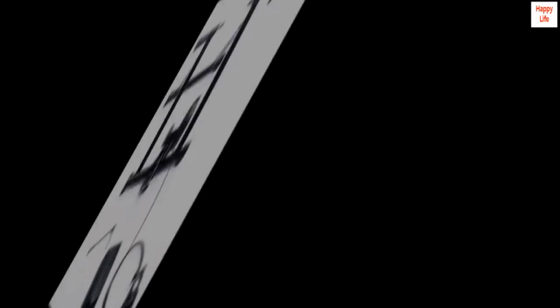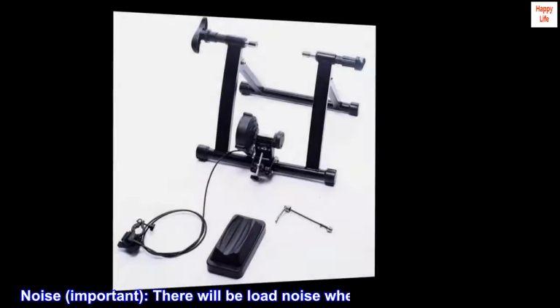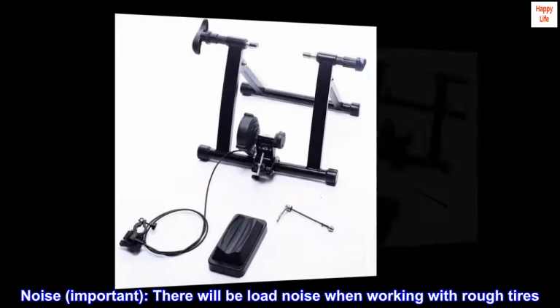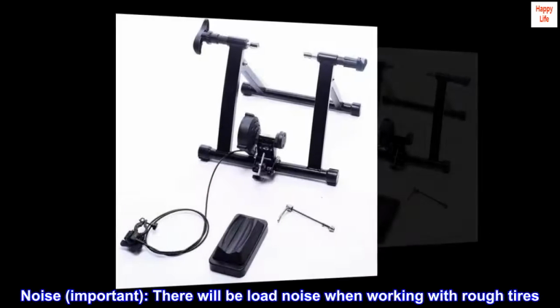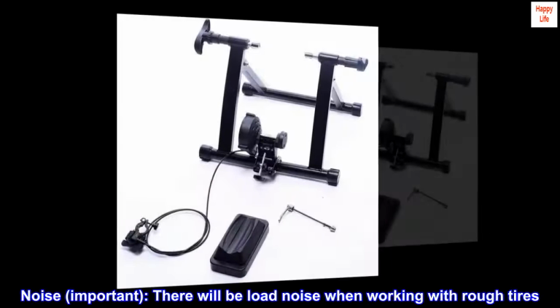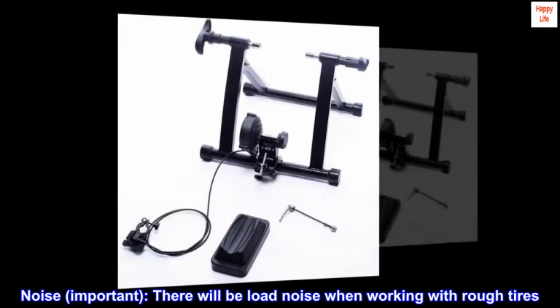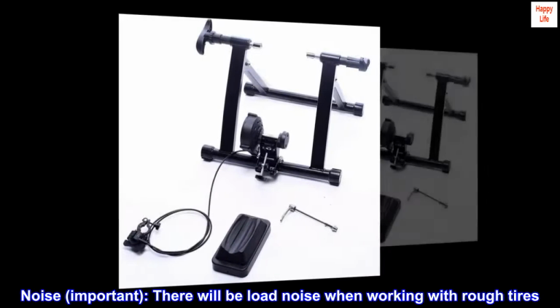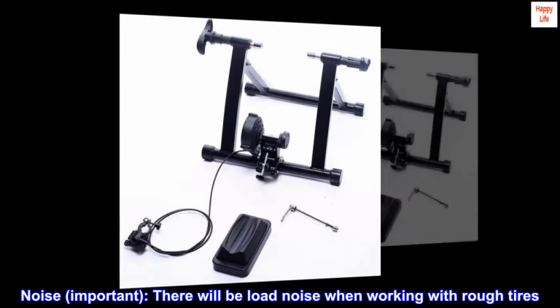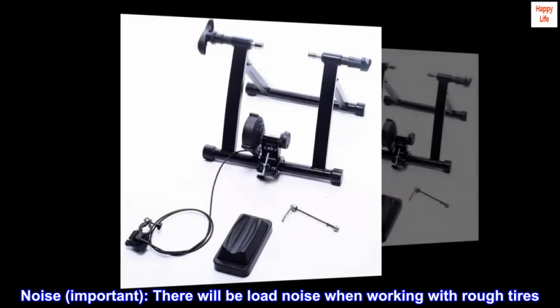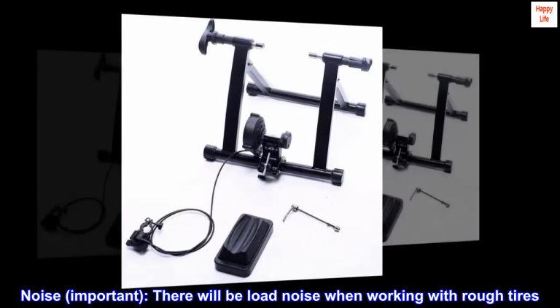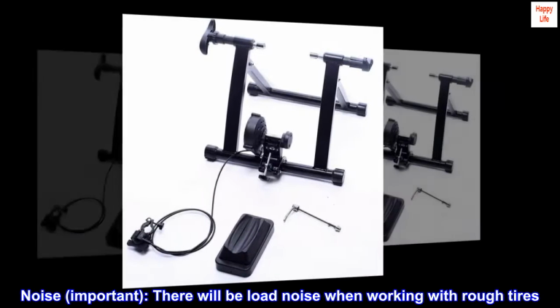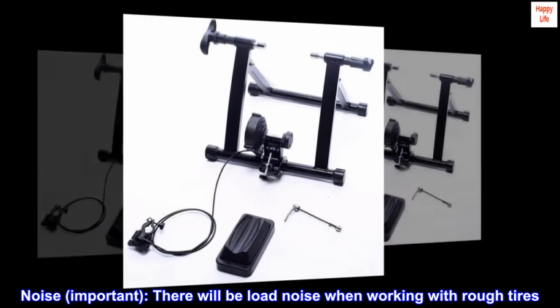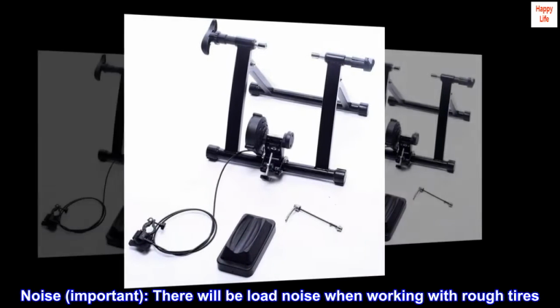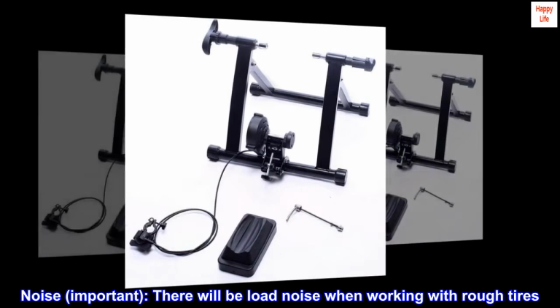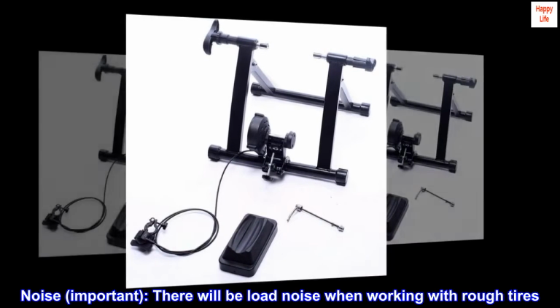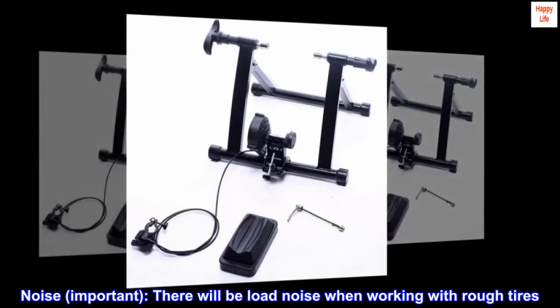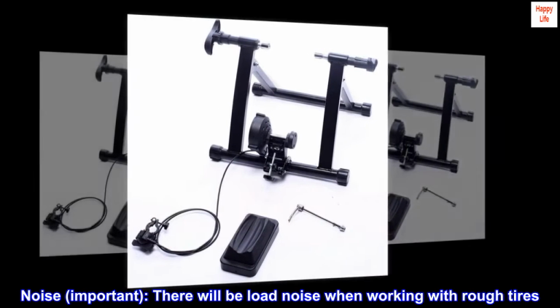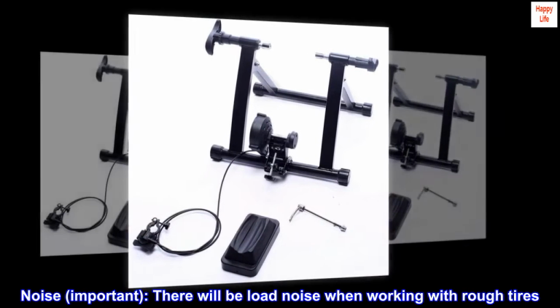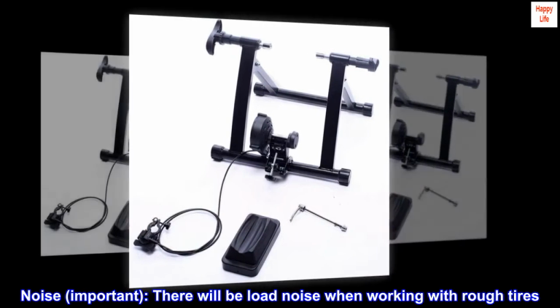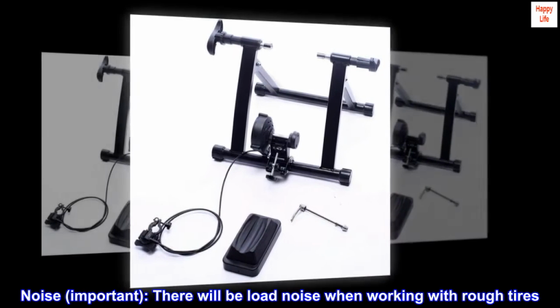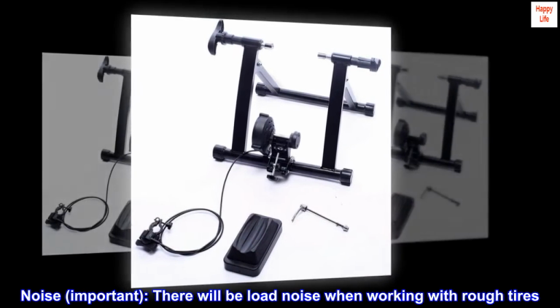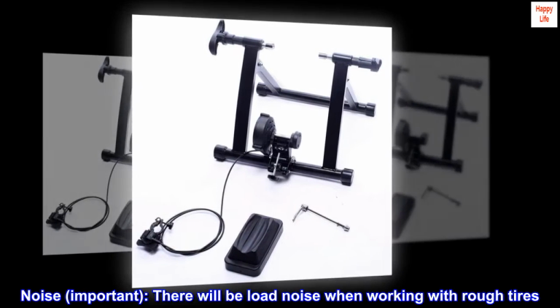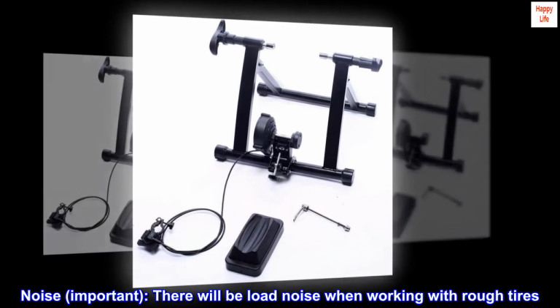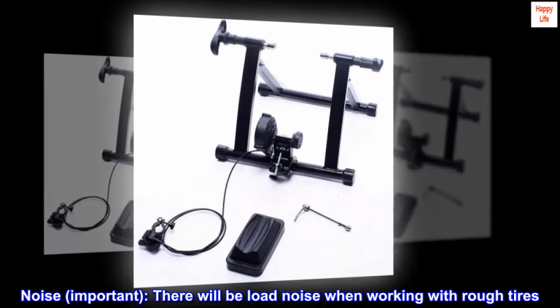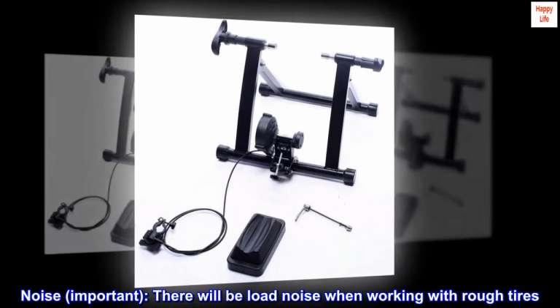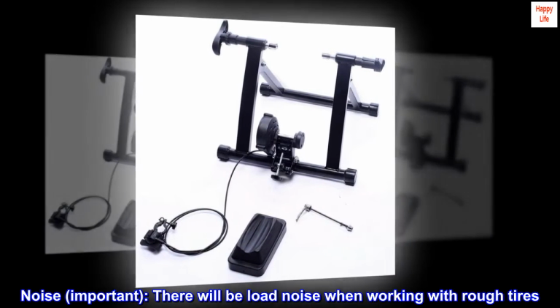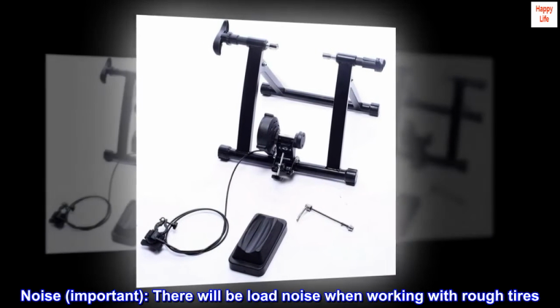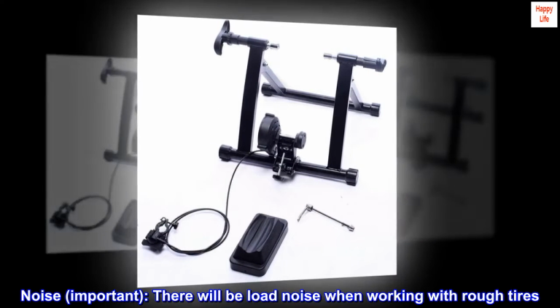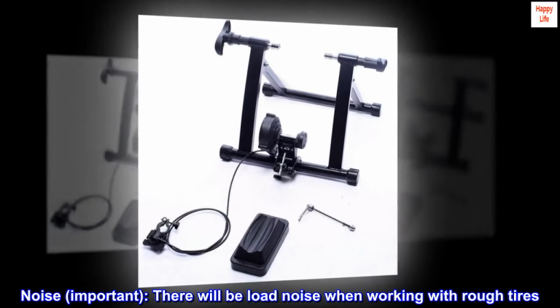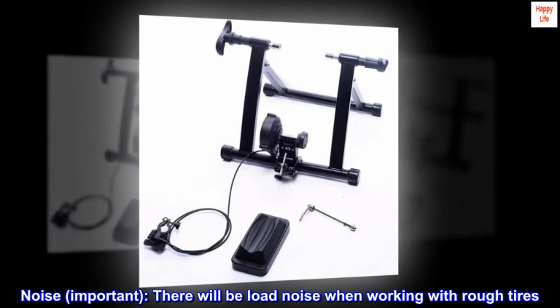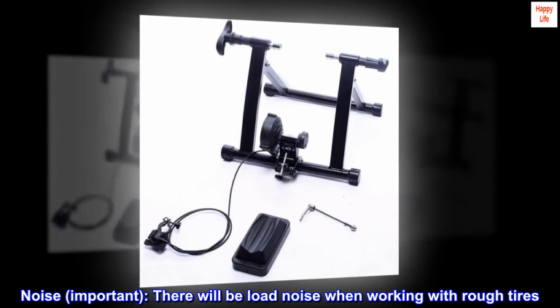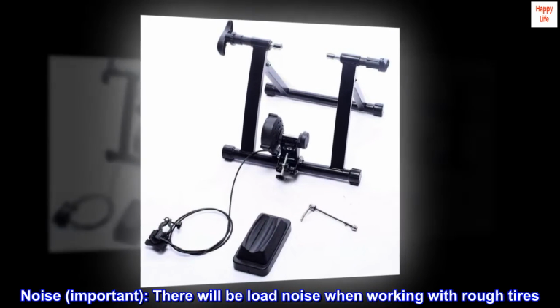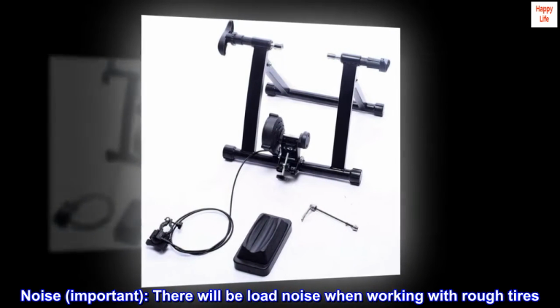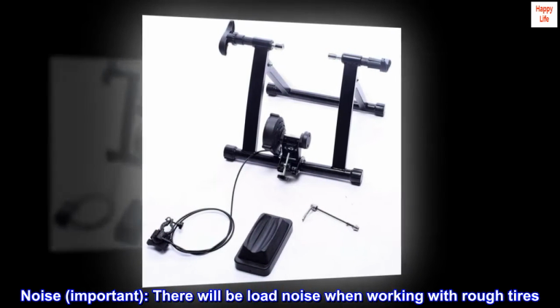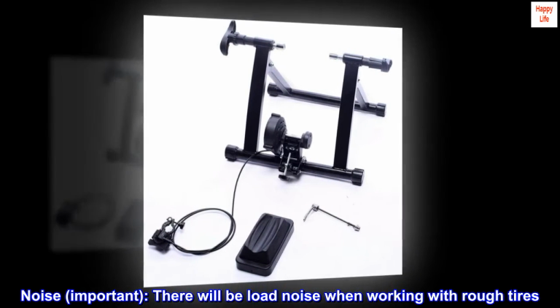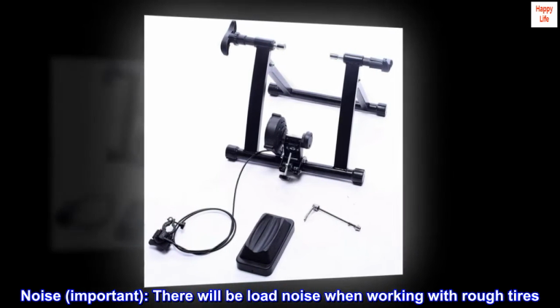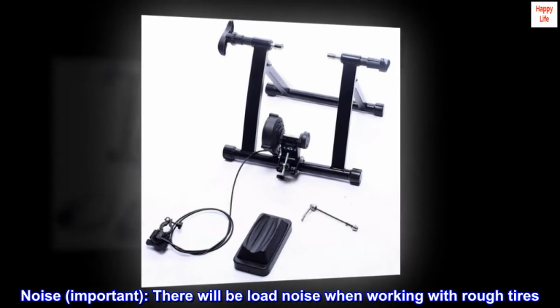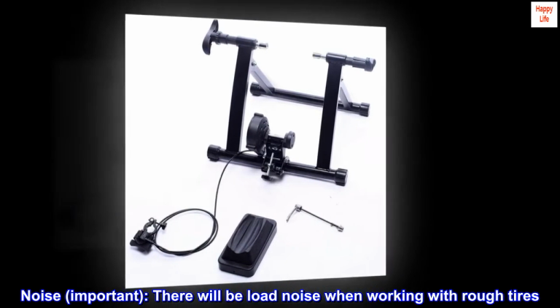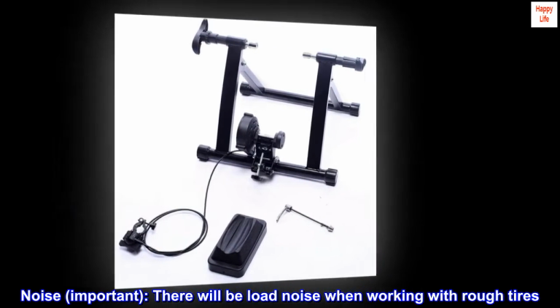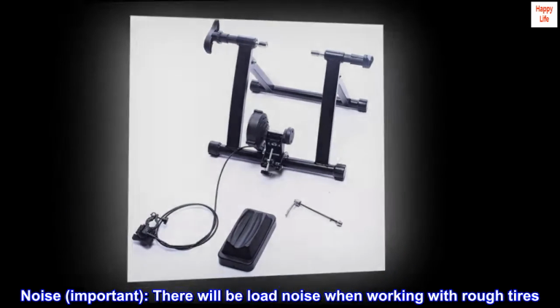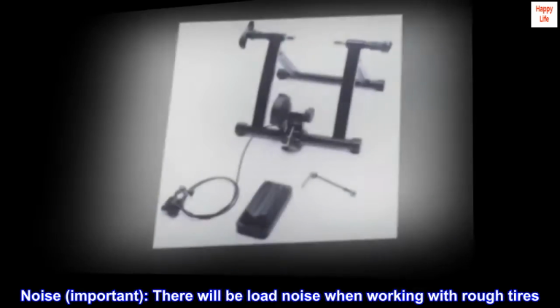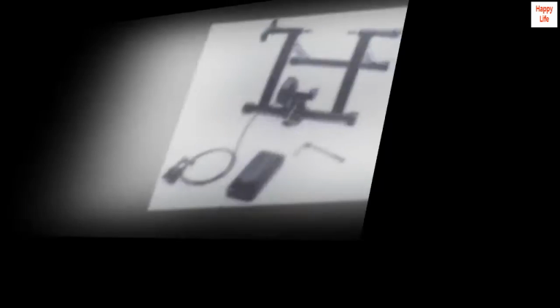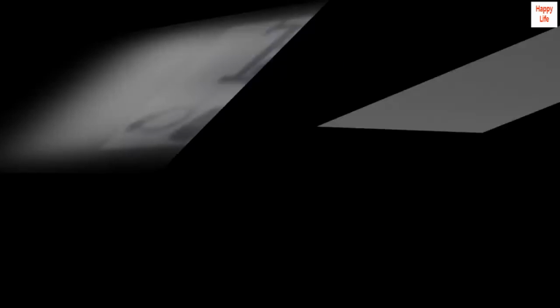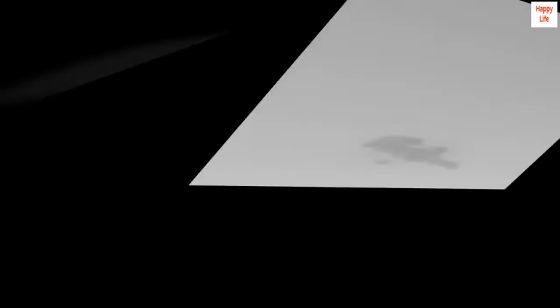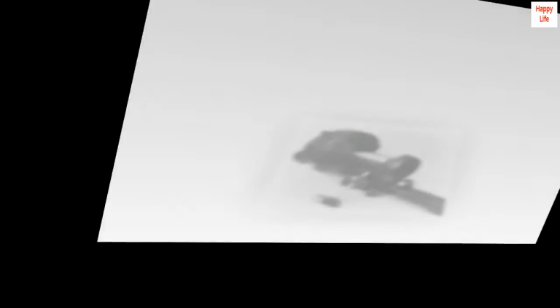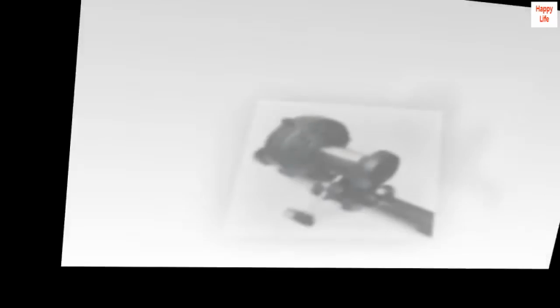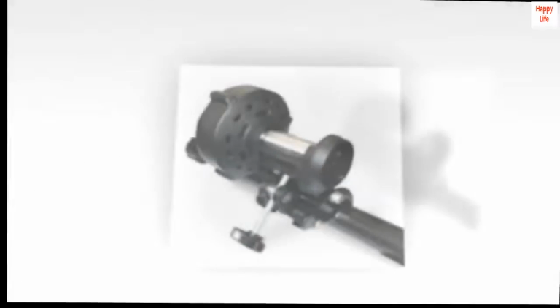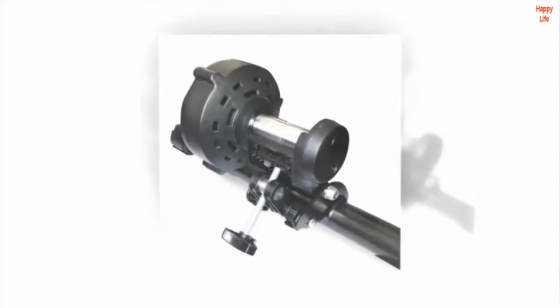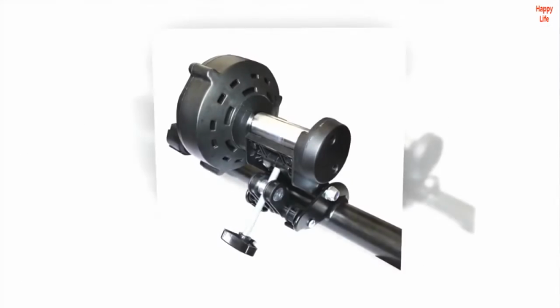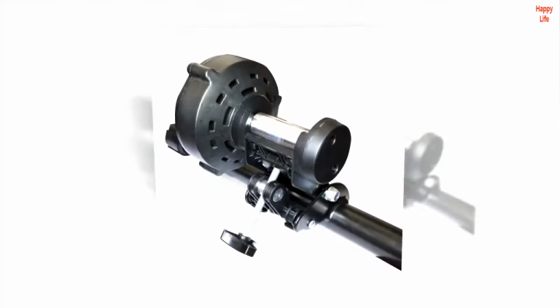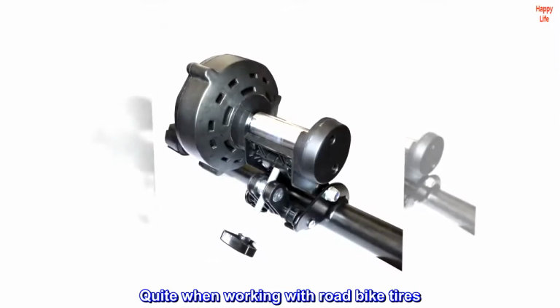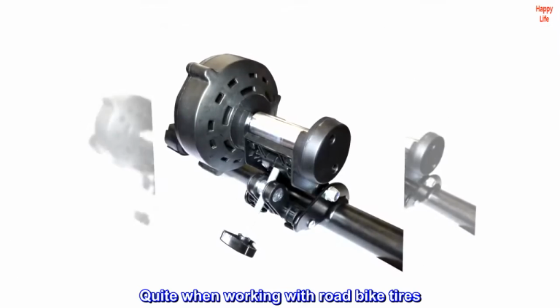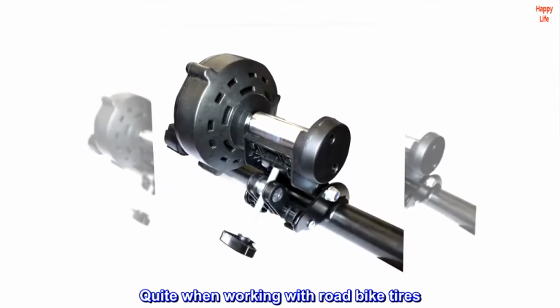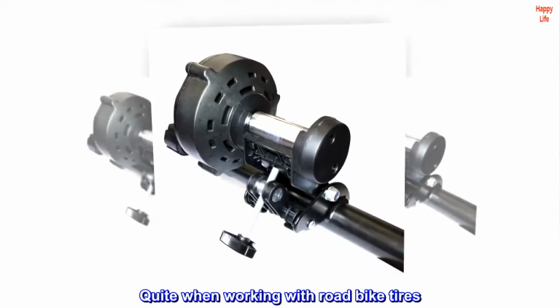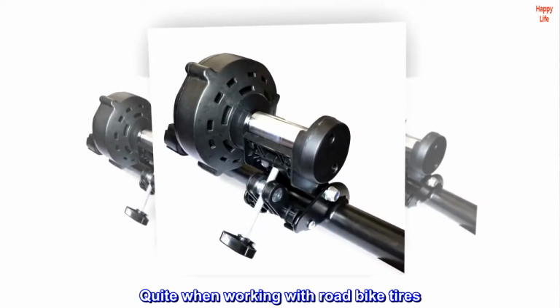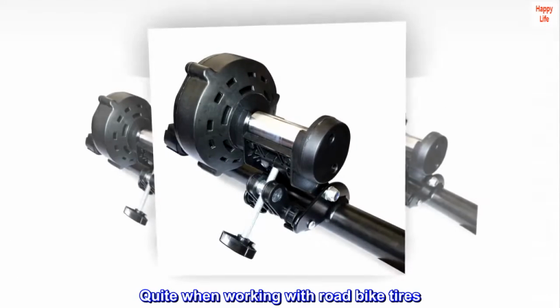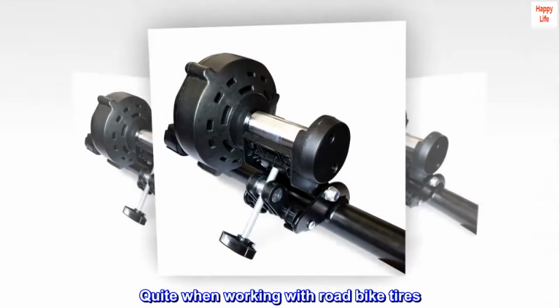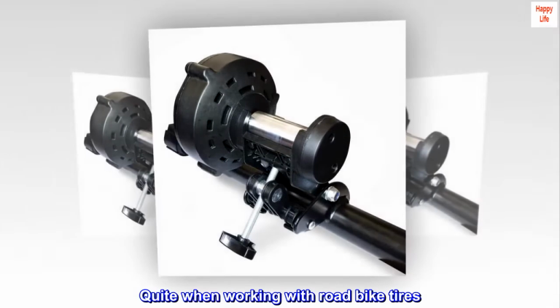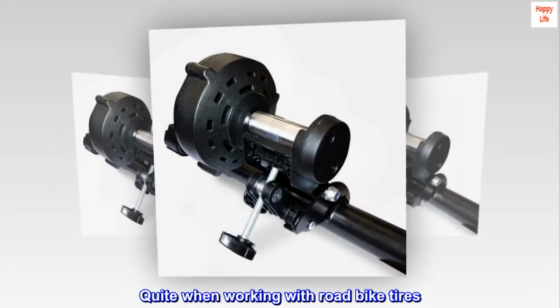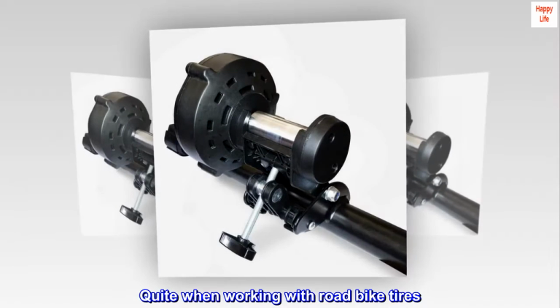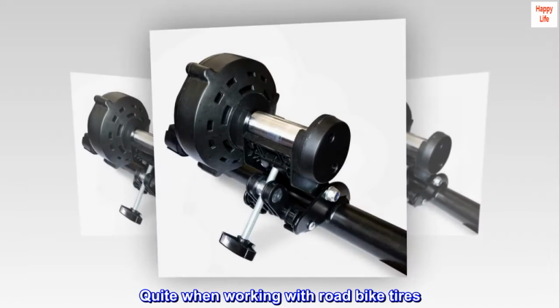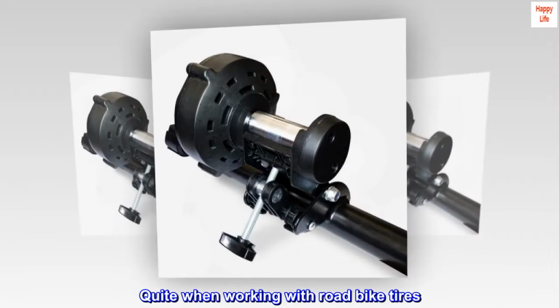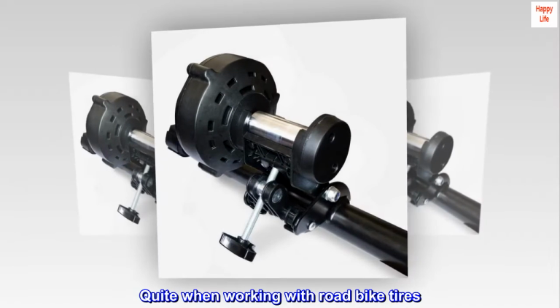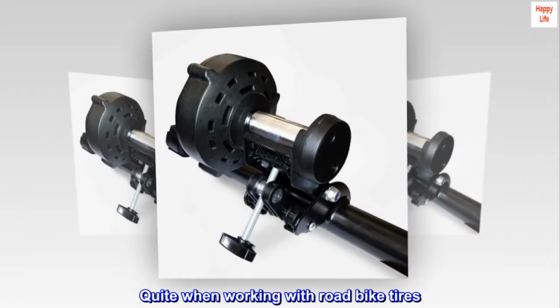Noise — important: there will be loud noise when working with rough tires. Quiet when working with road bike tires.